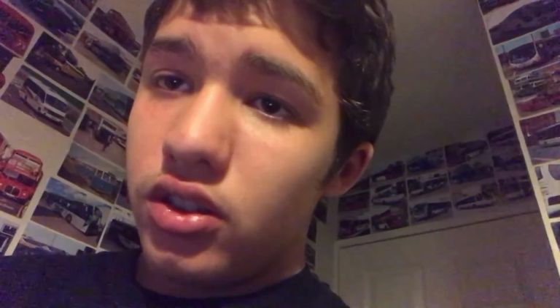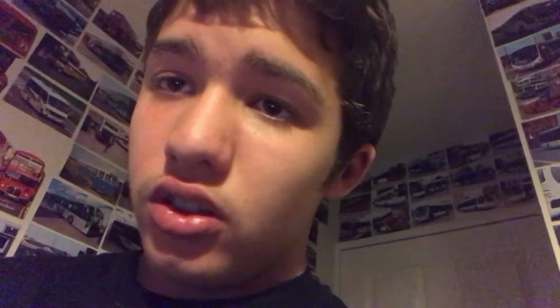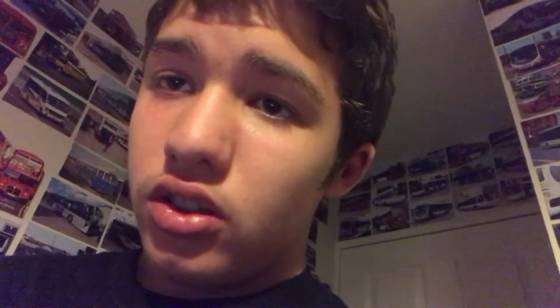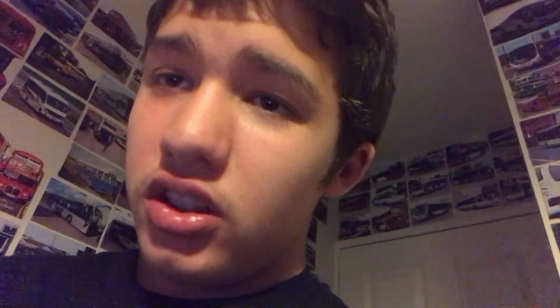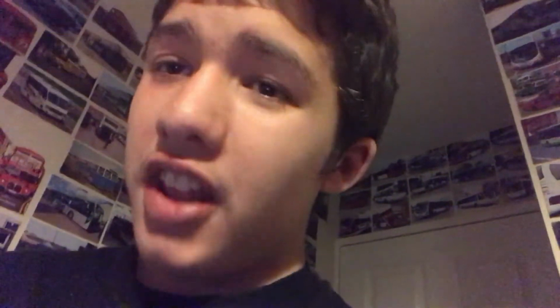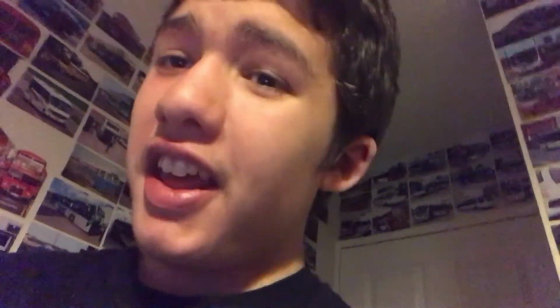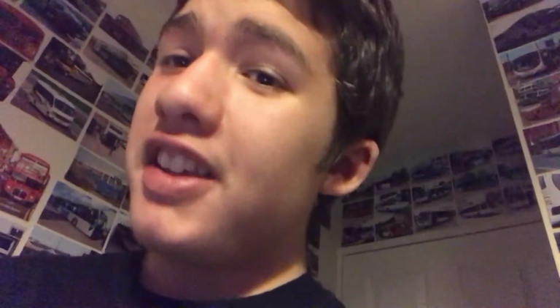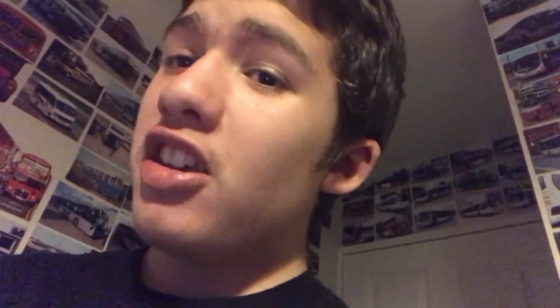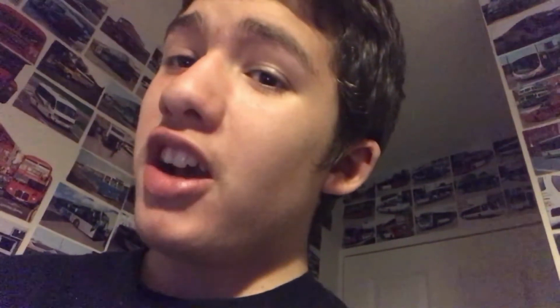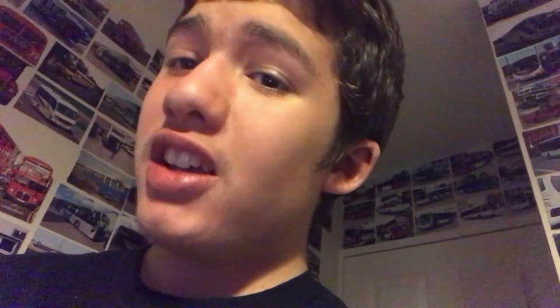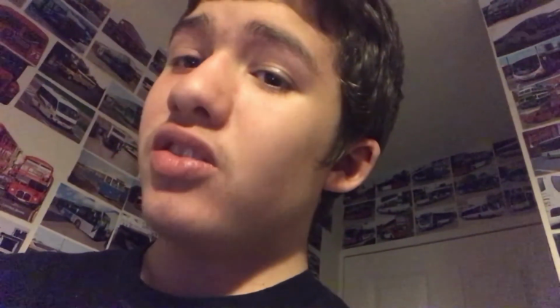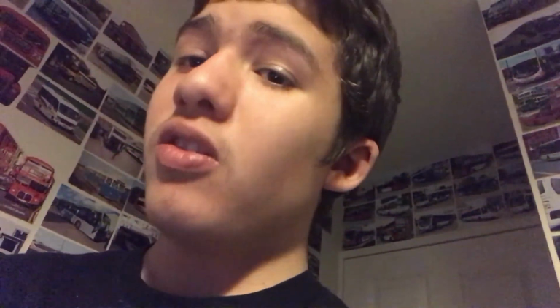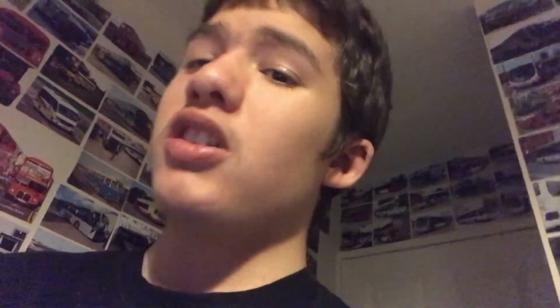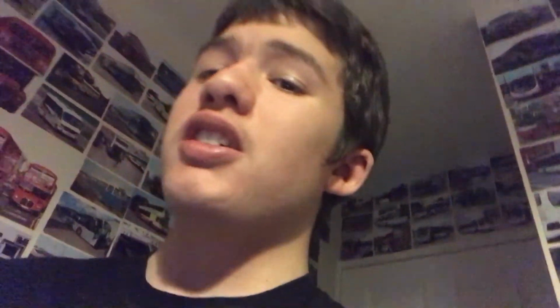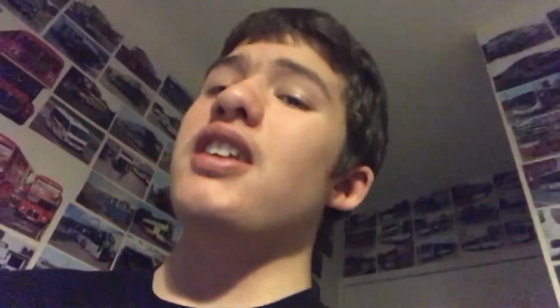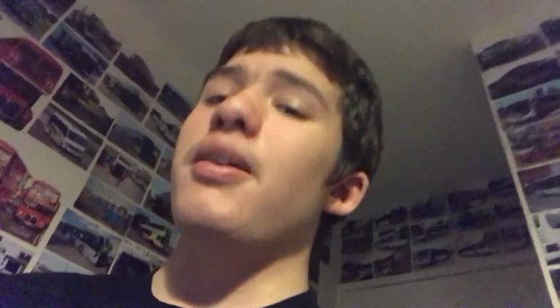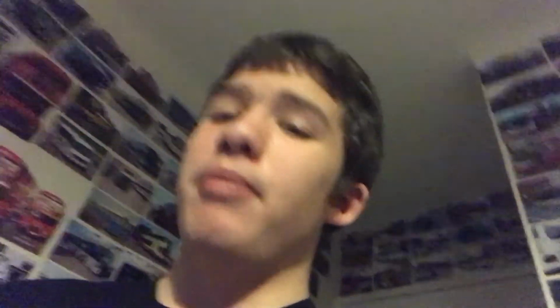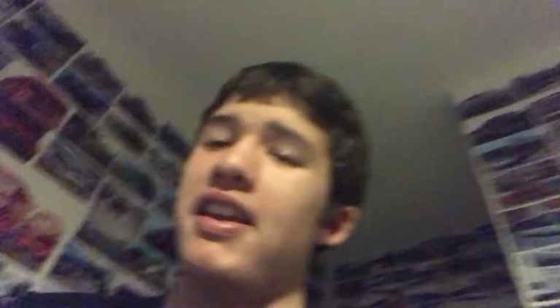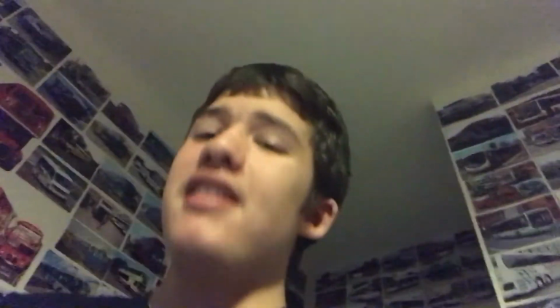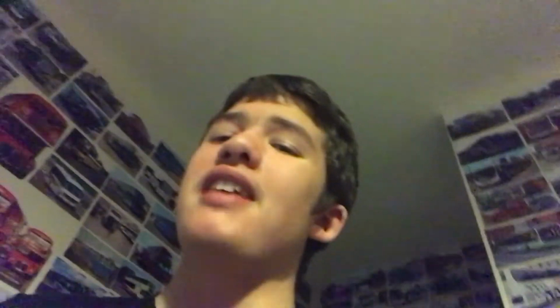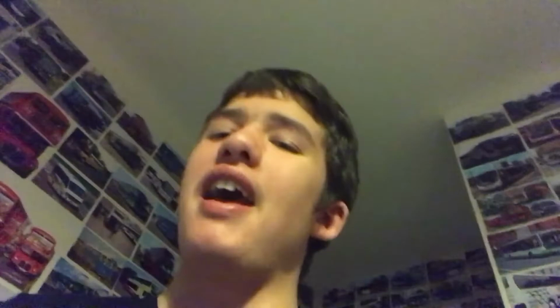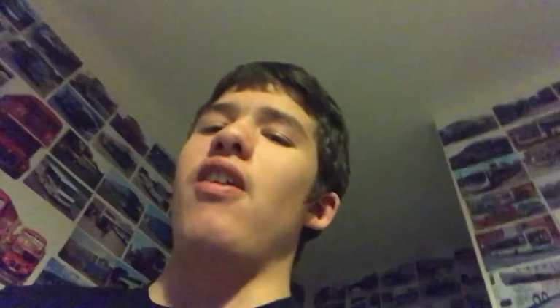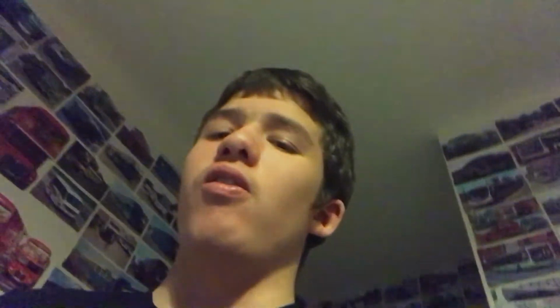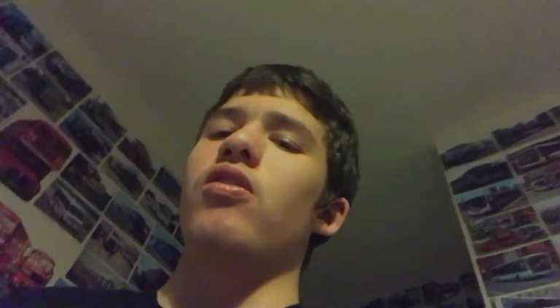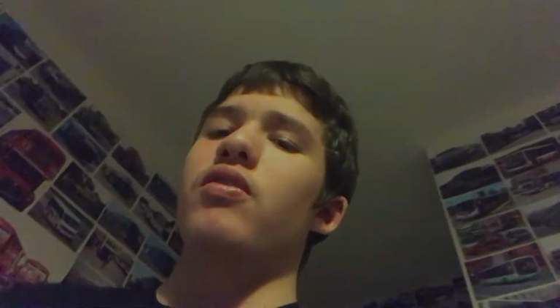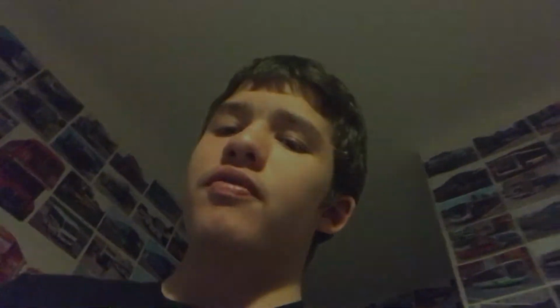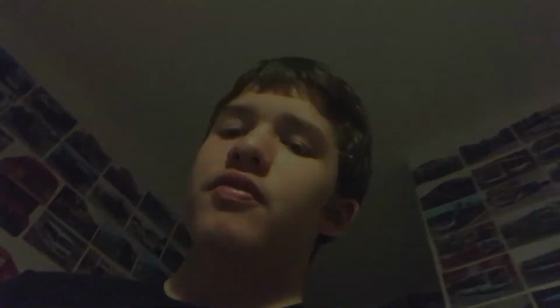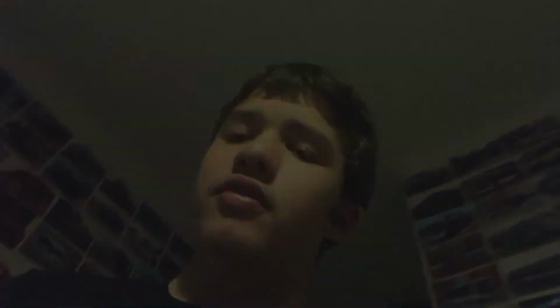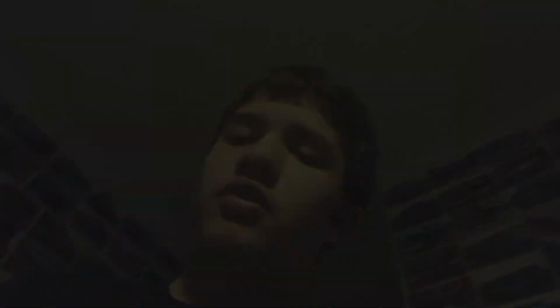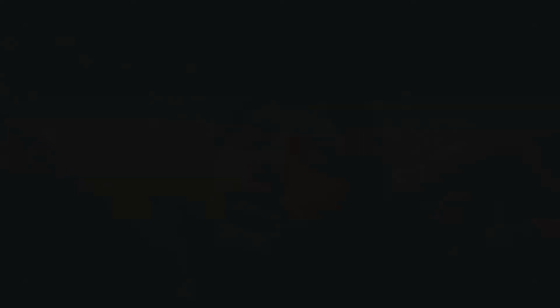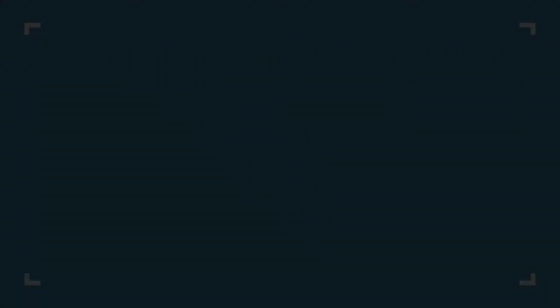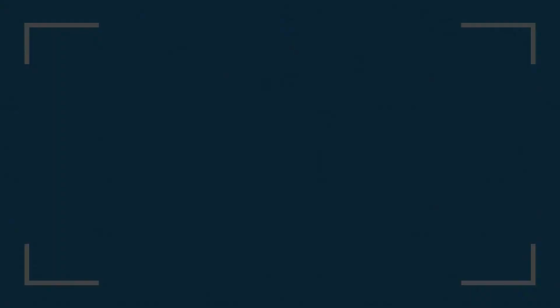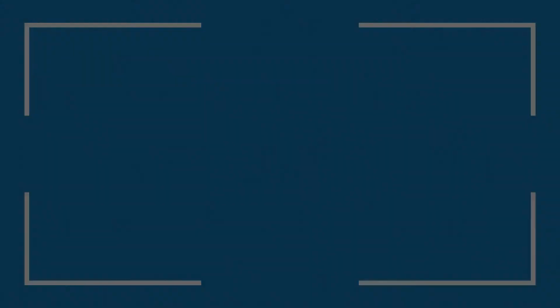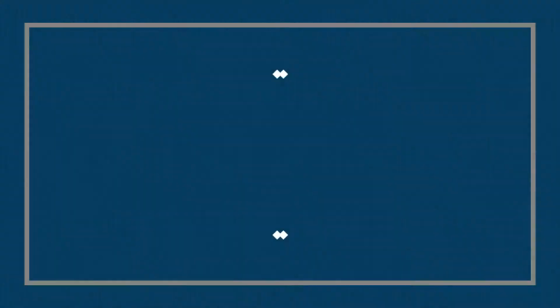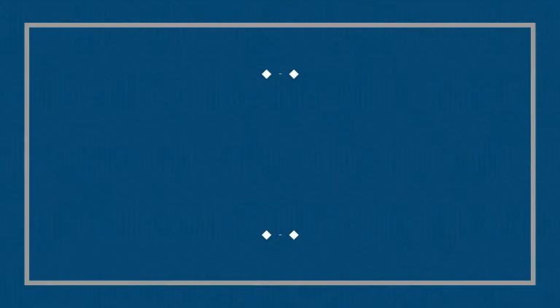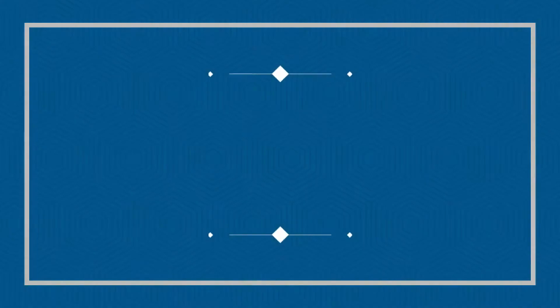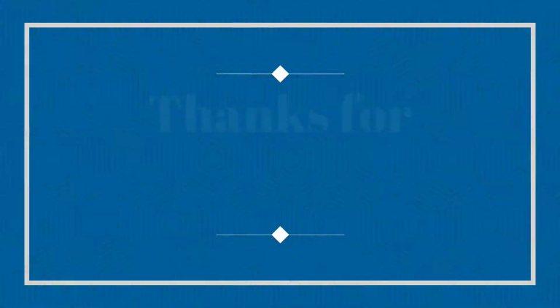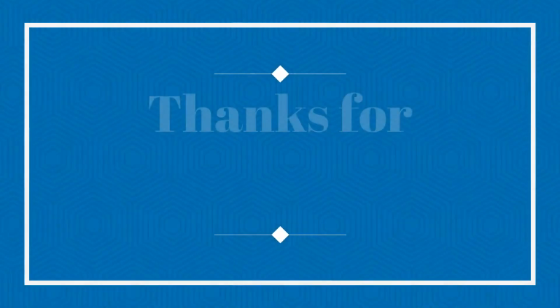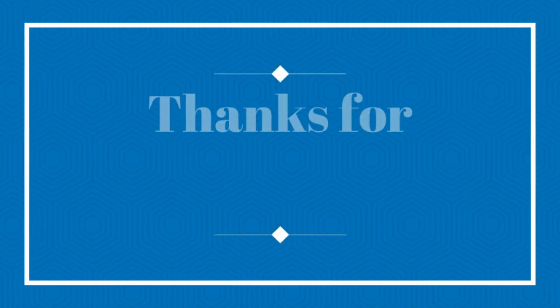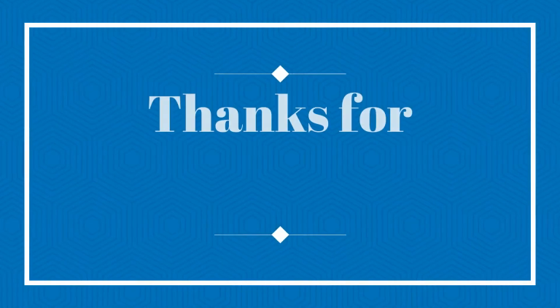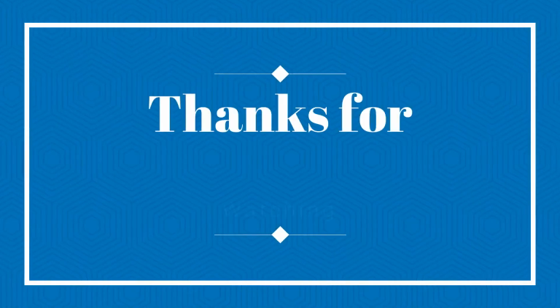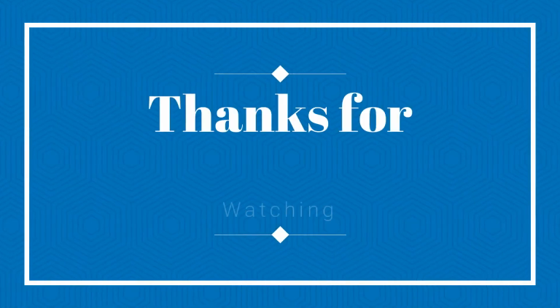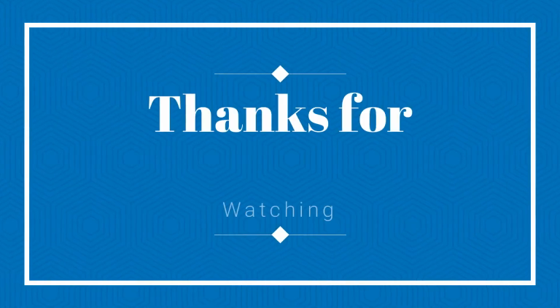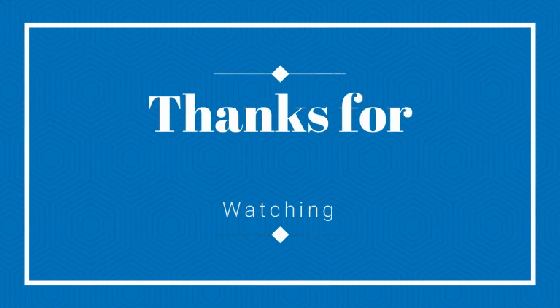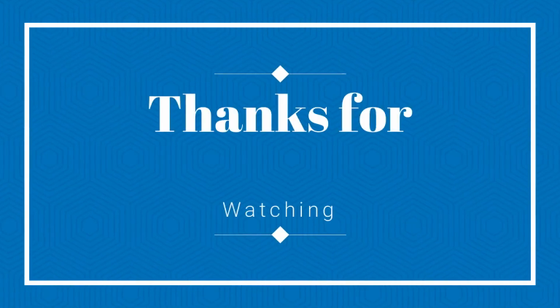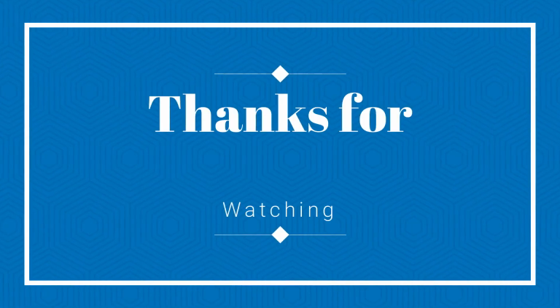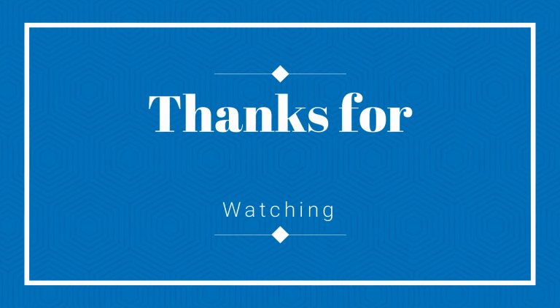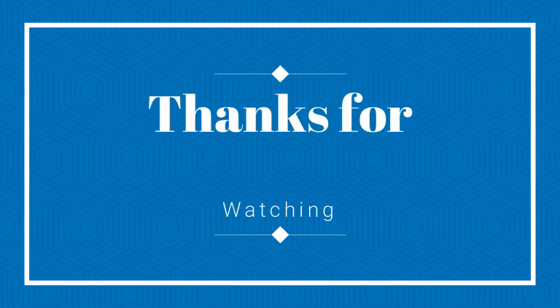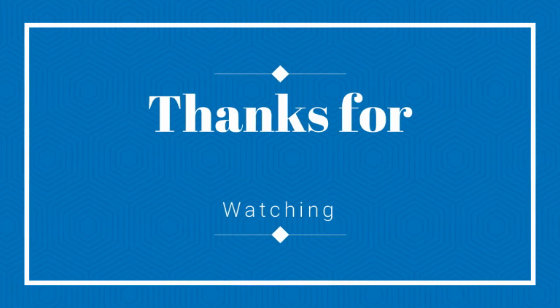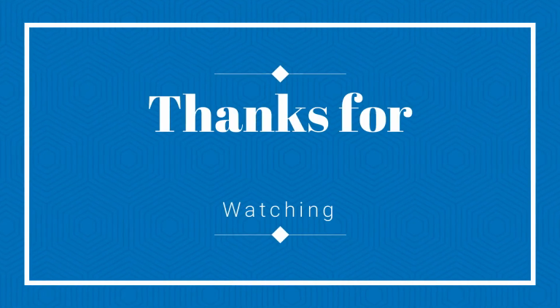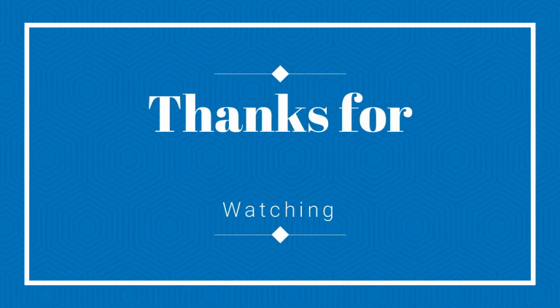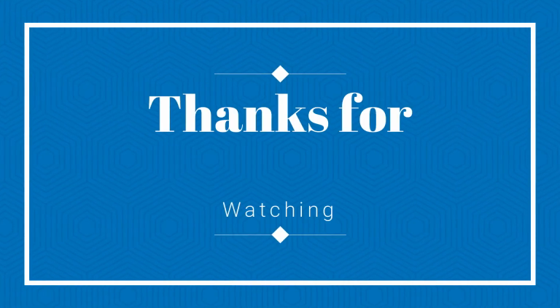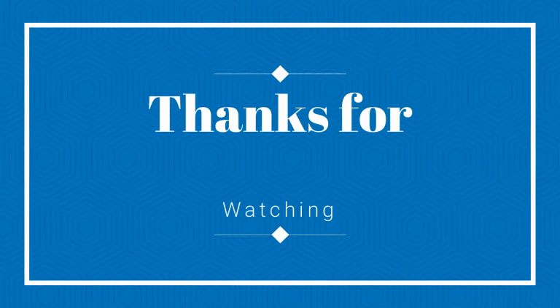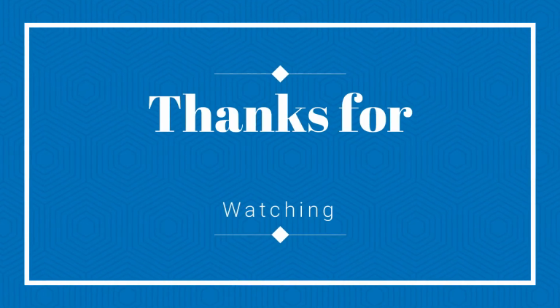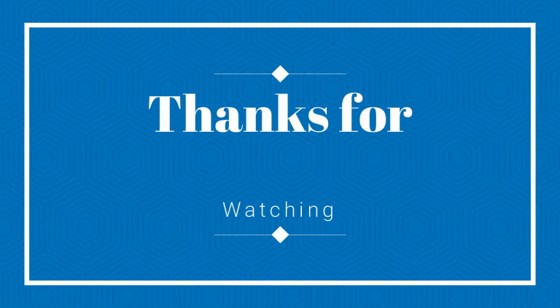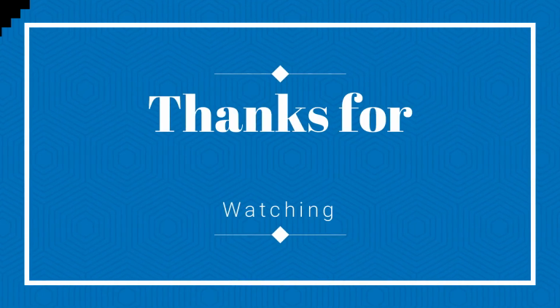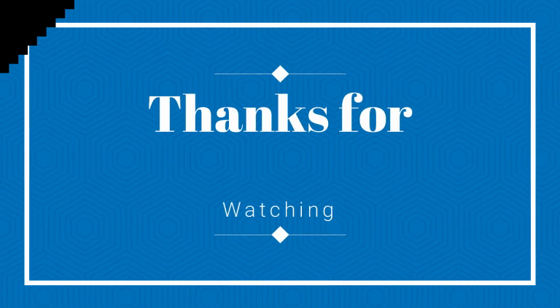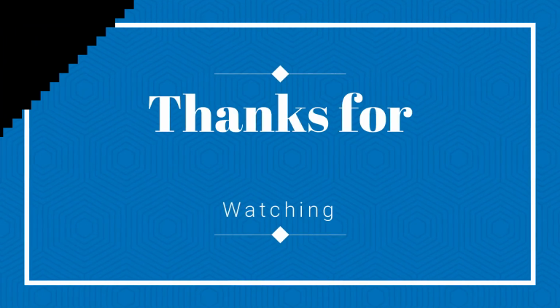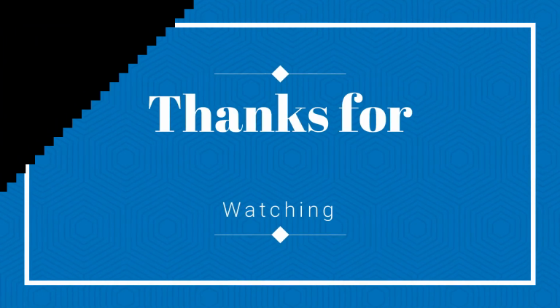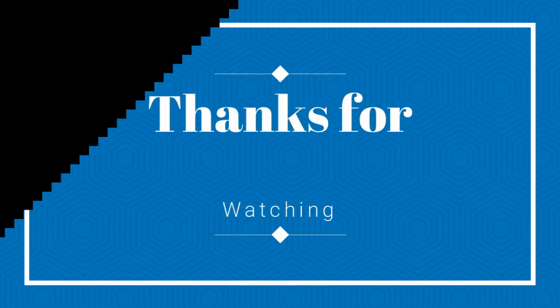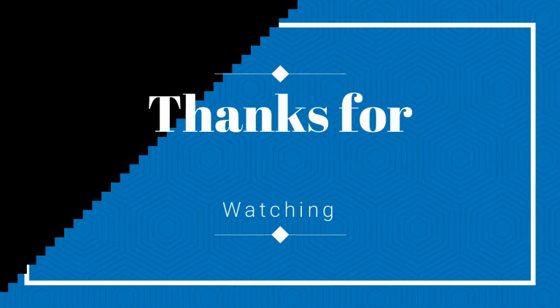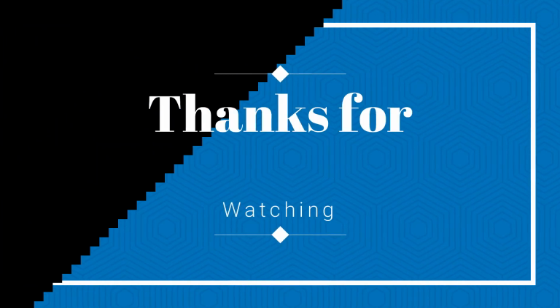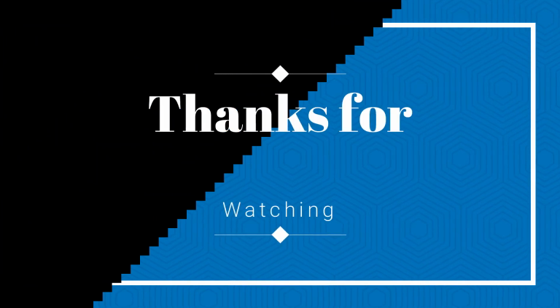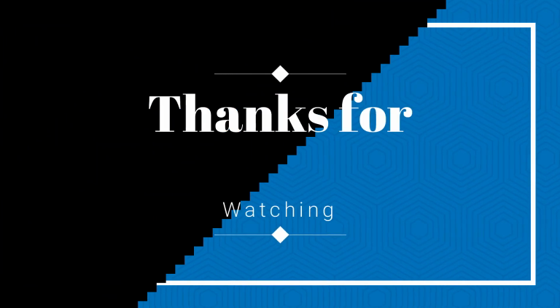So thank you guys for watching, and peace out.